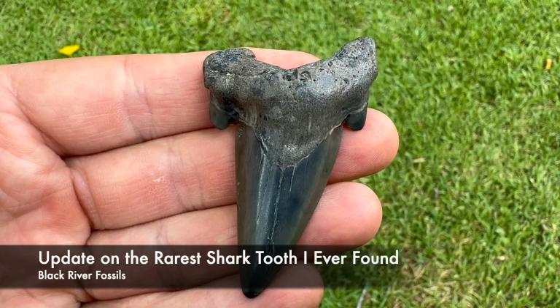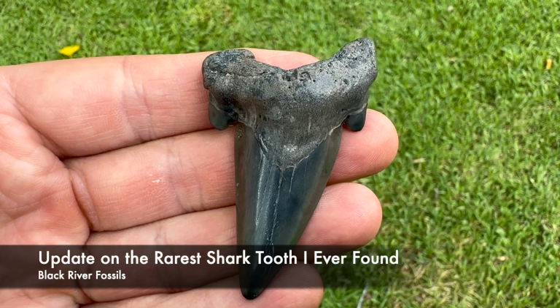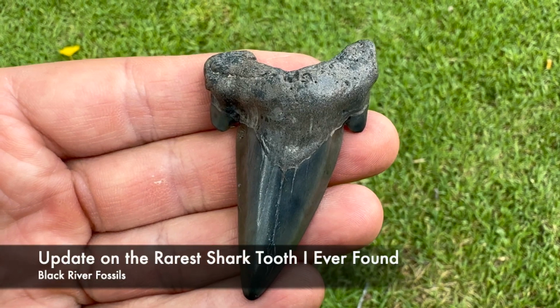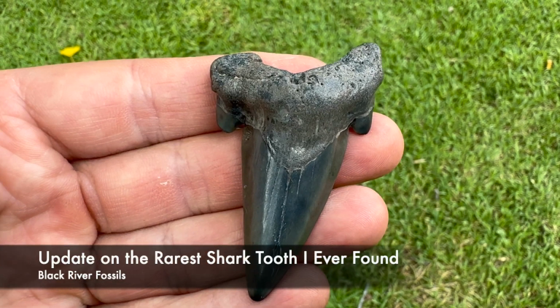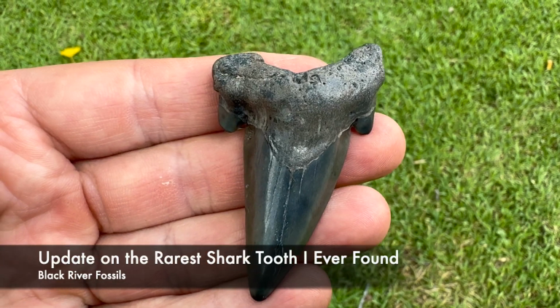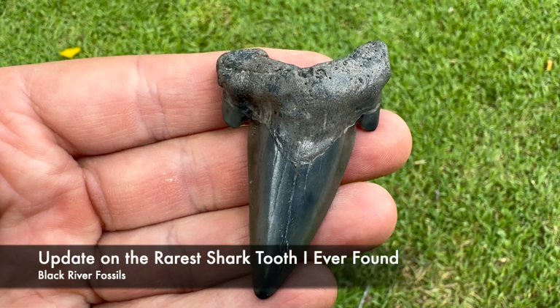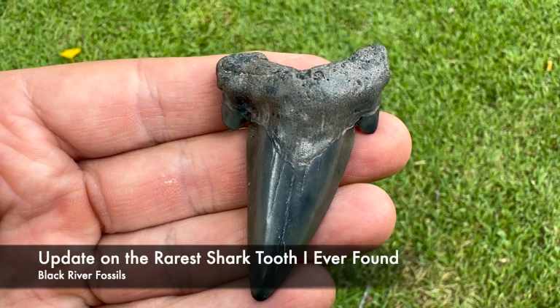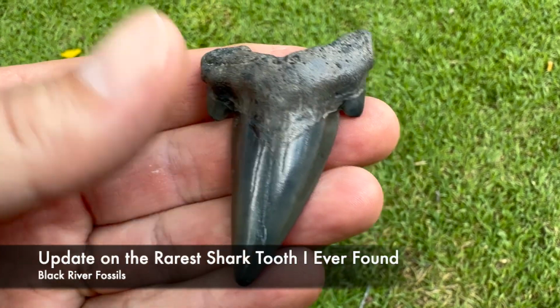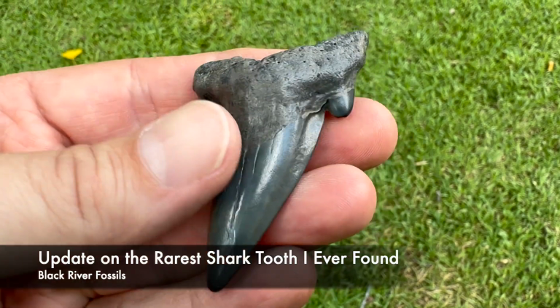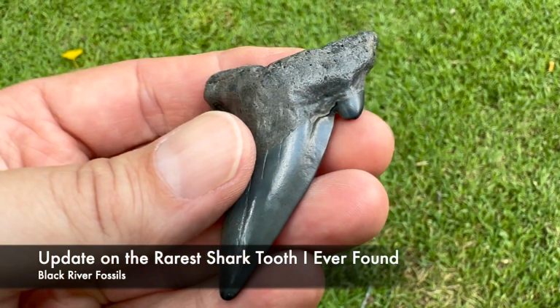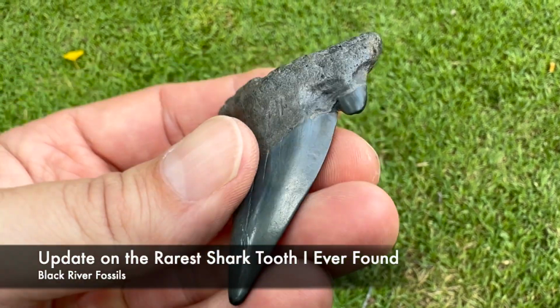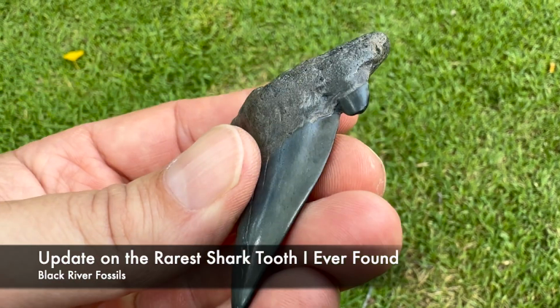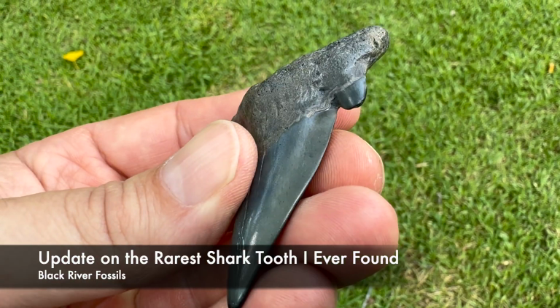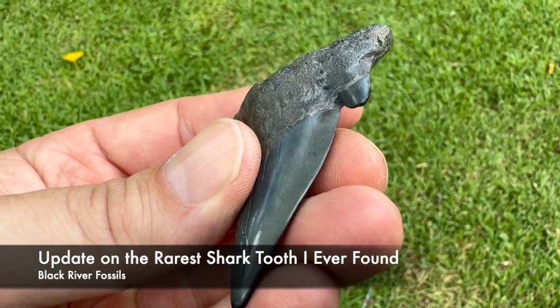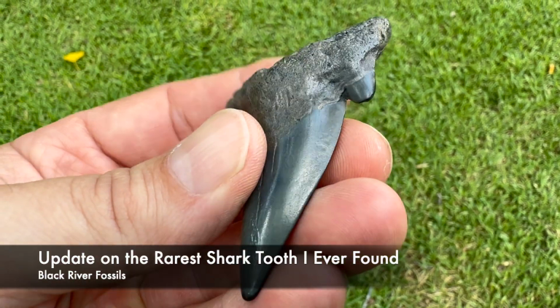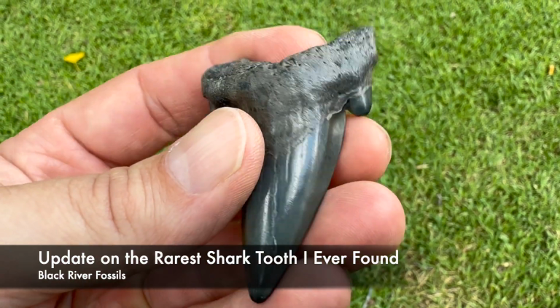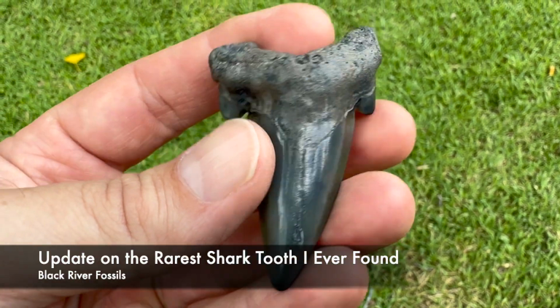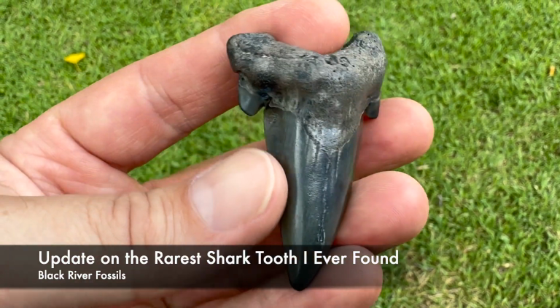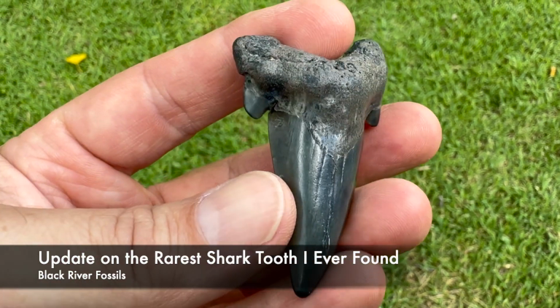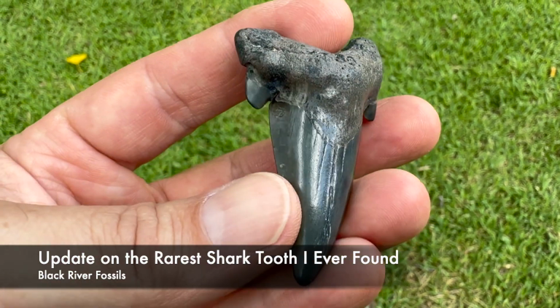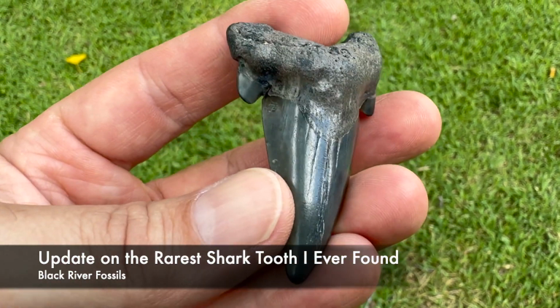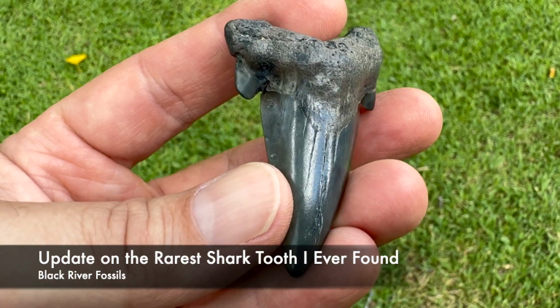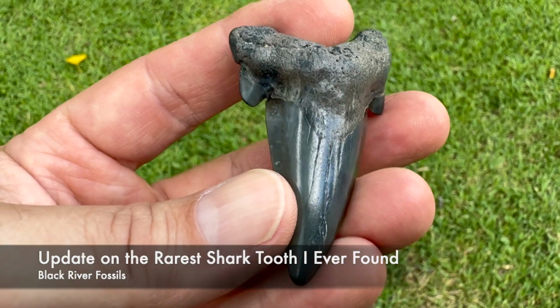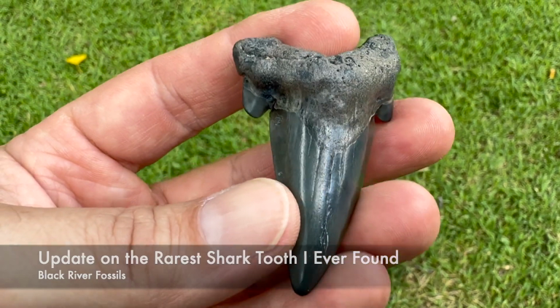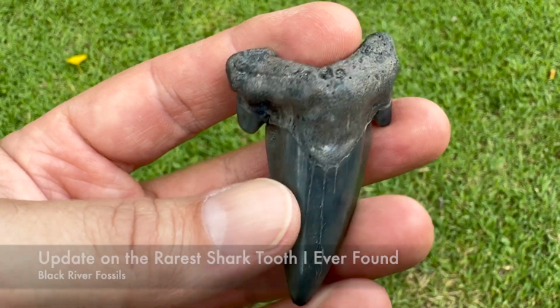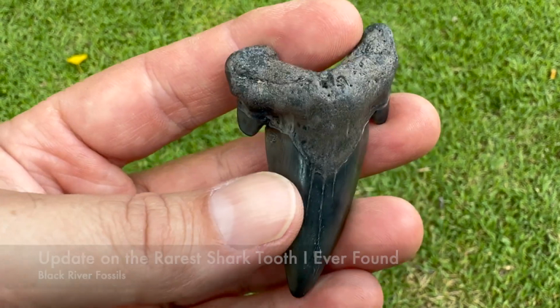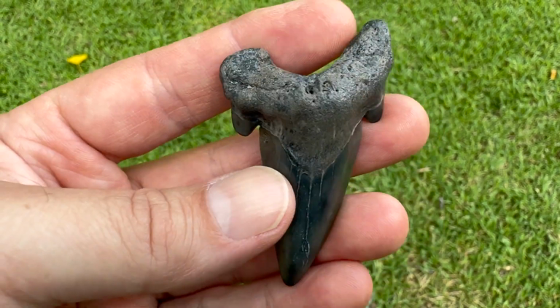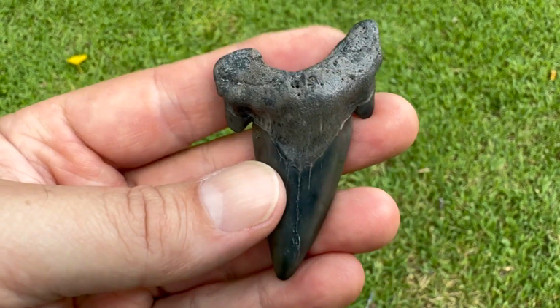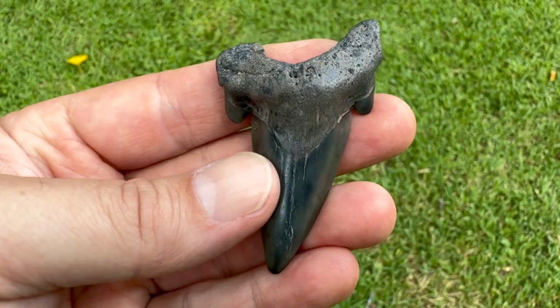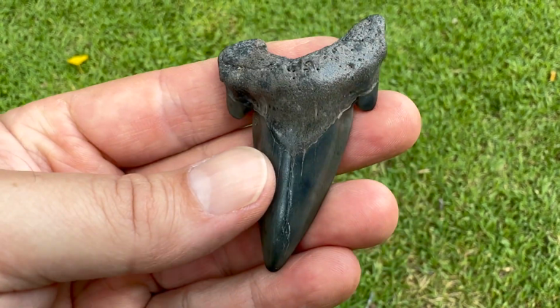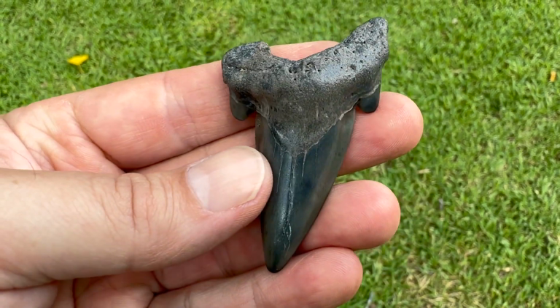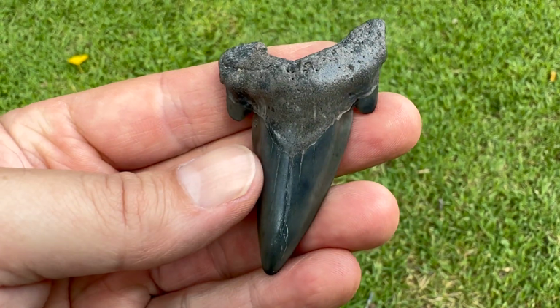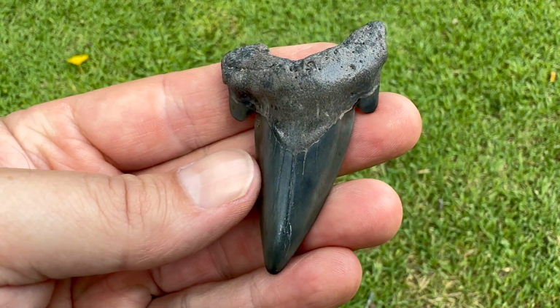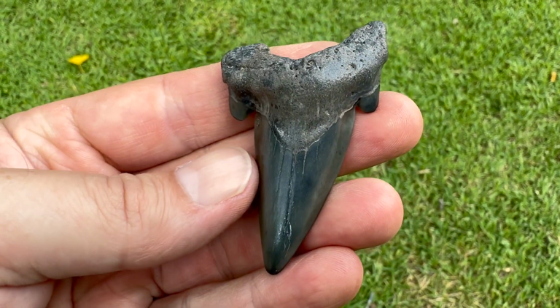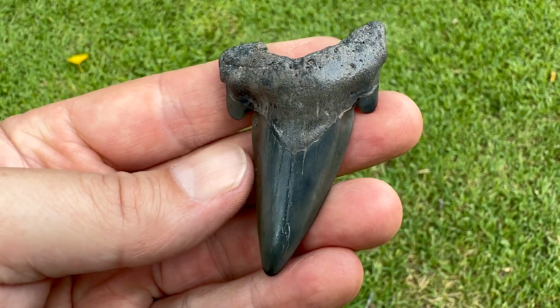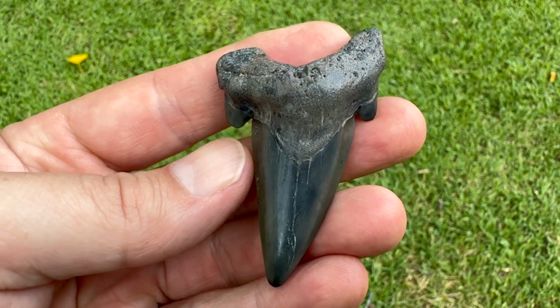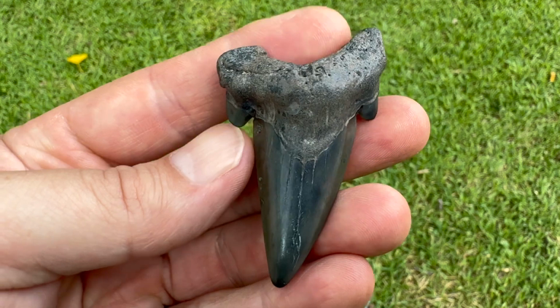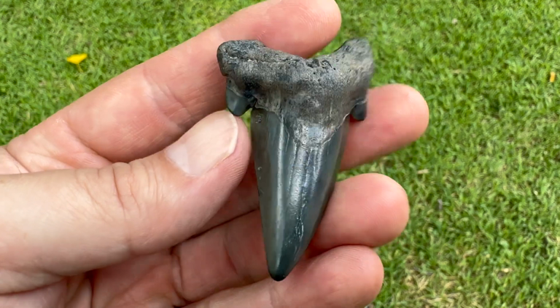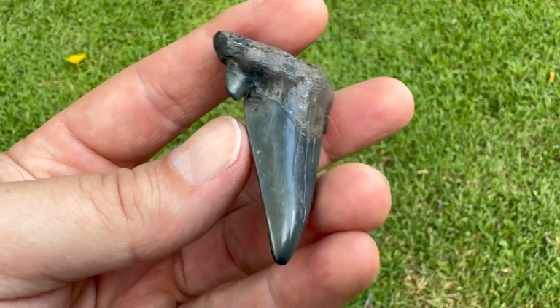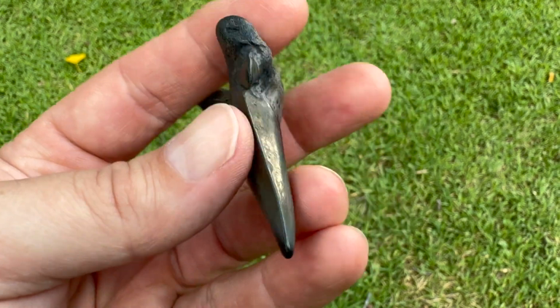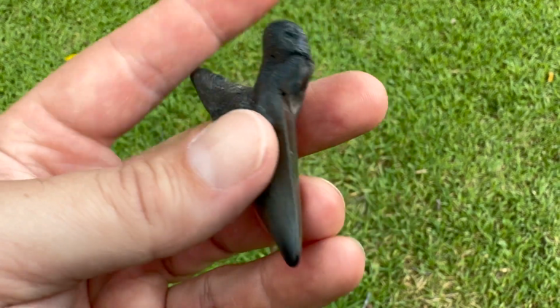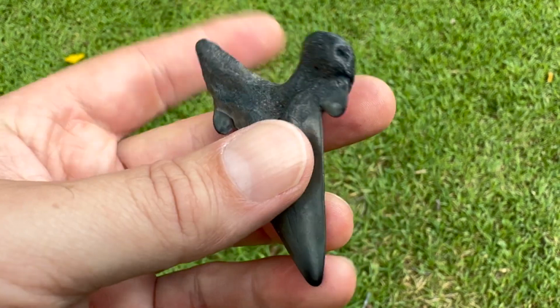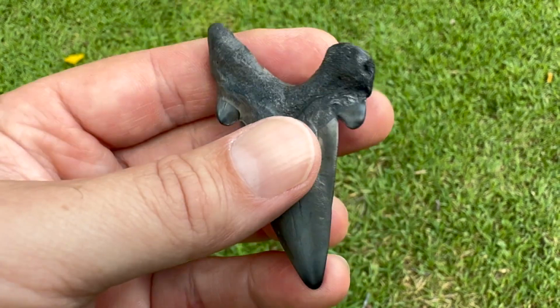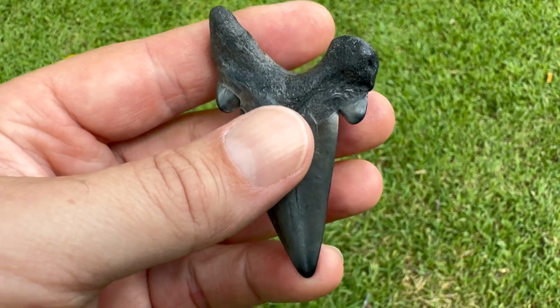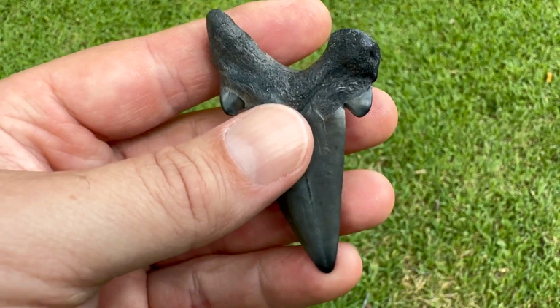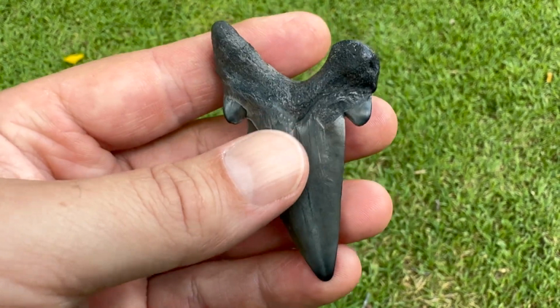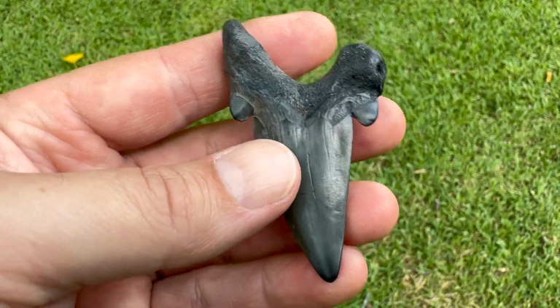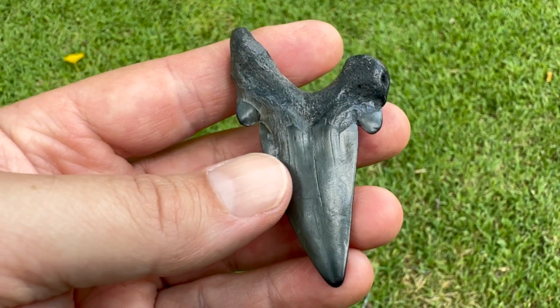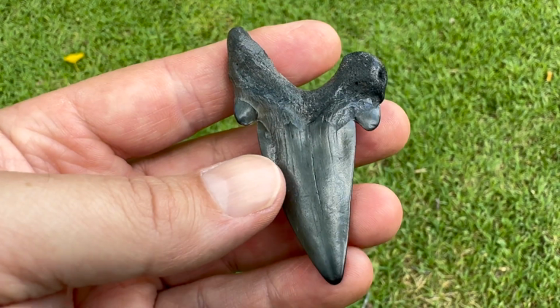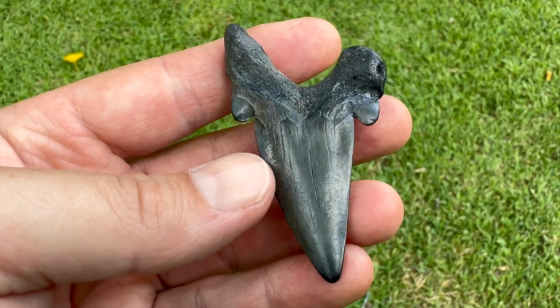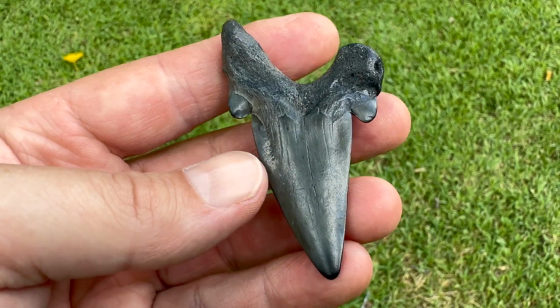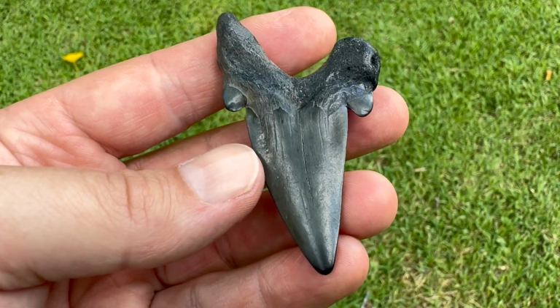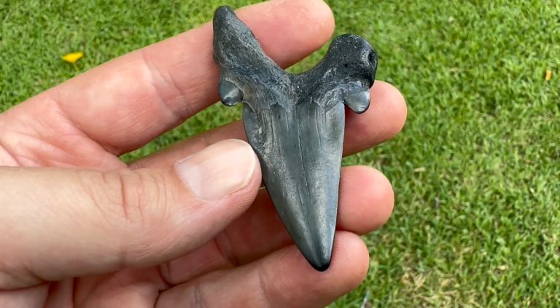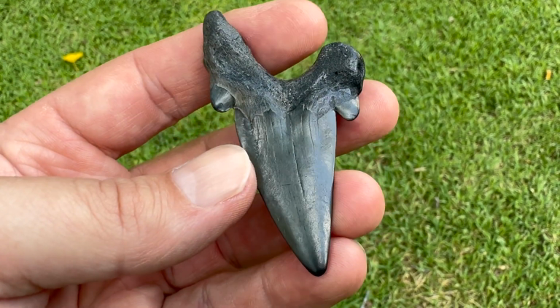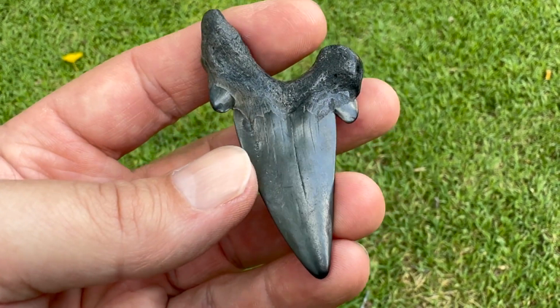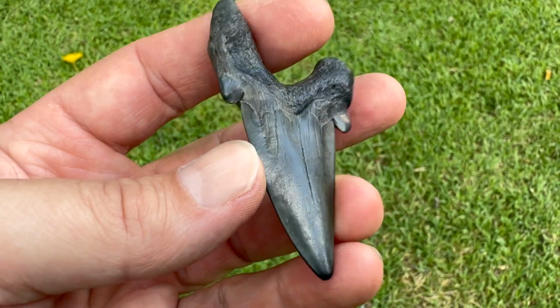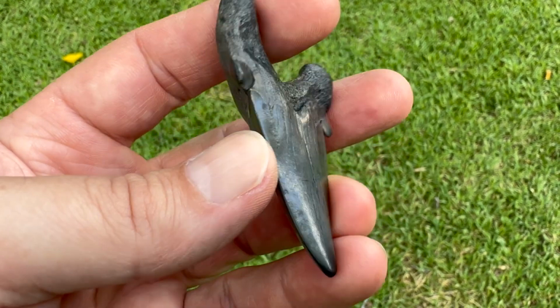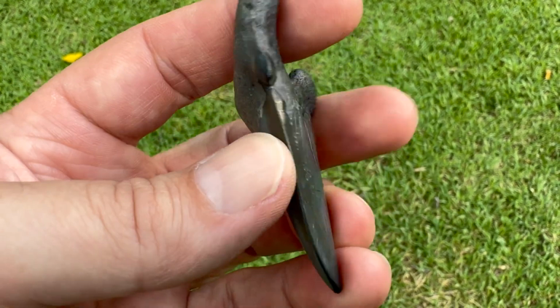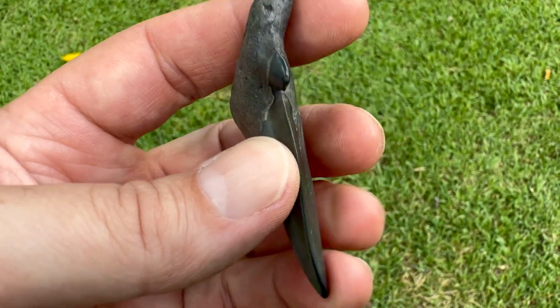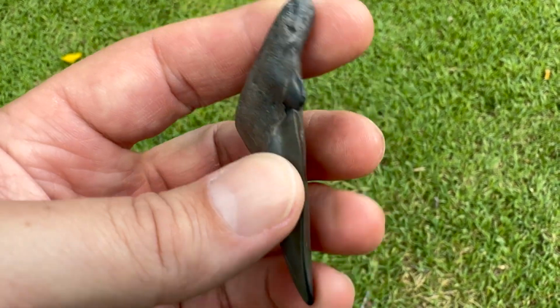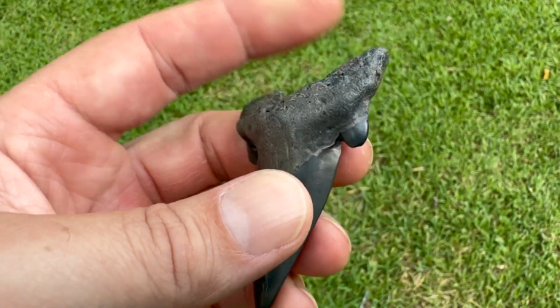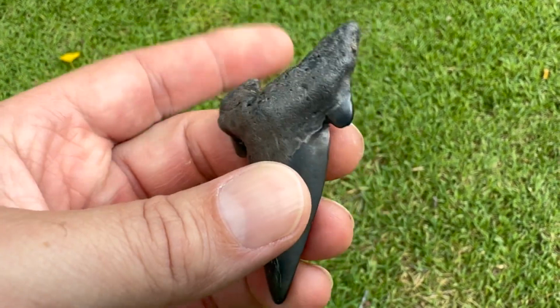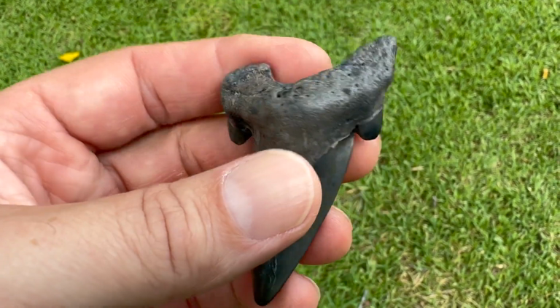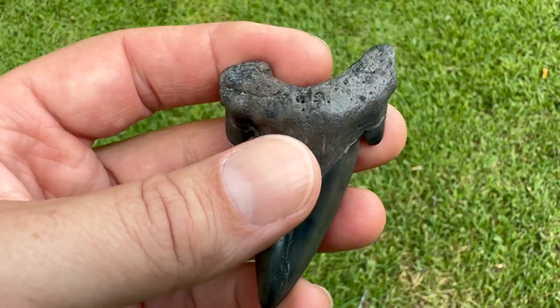Y'all remember this tooth? Potentially the rarest shark tooth I've ever found. I'll put a link to that video in case you haven't seen it.